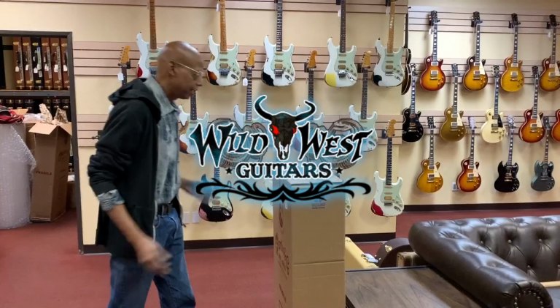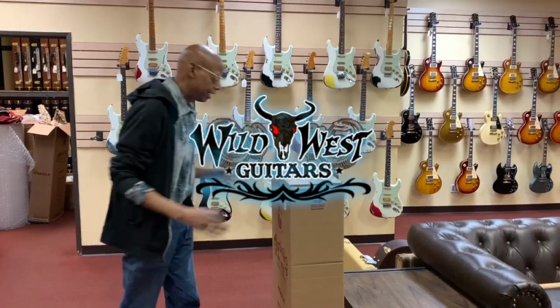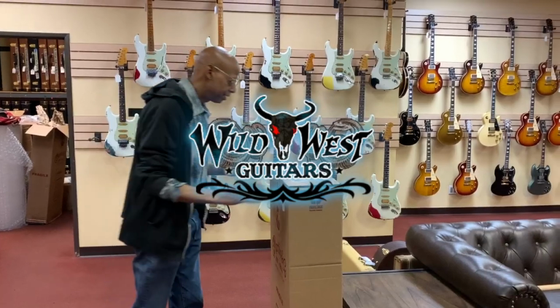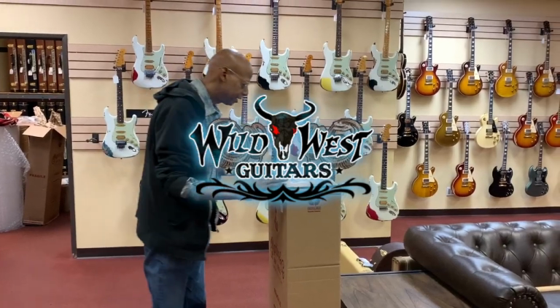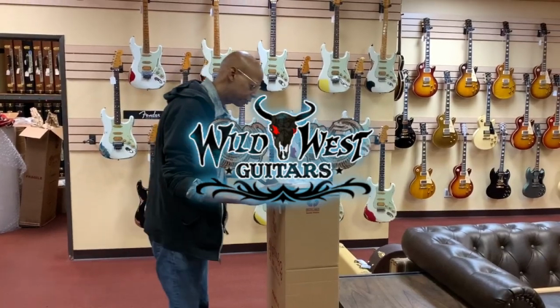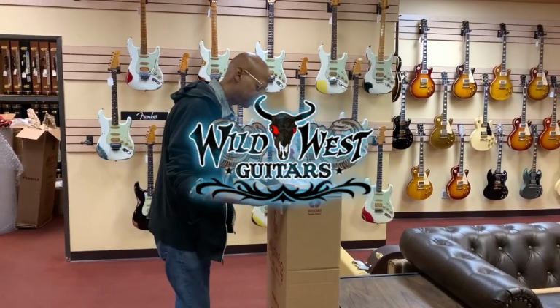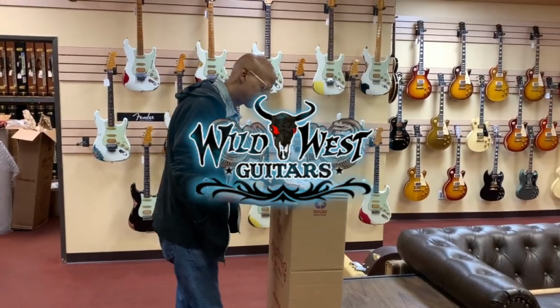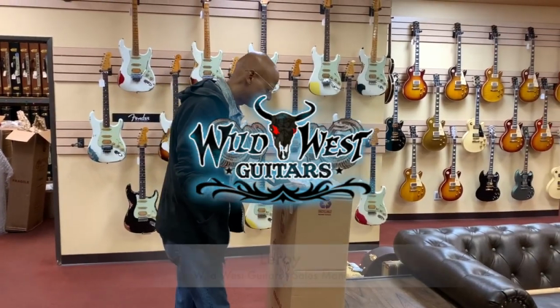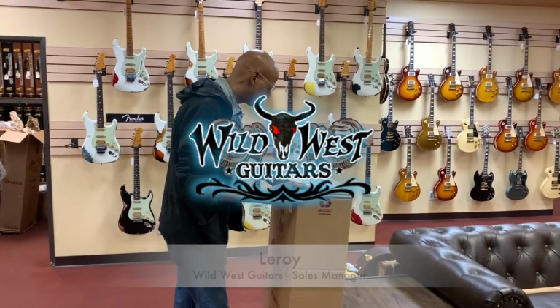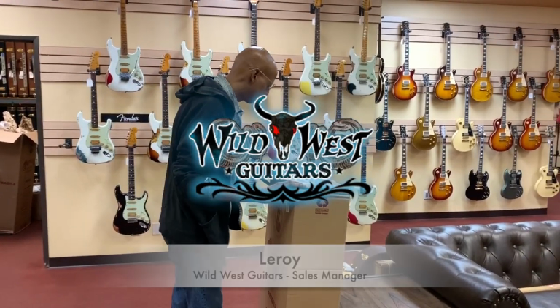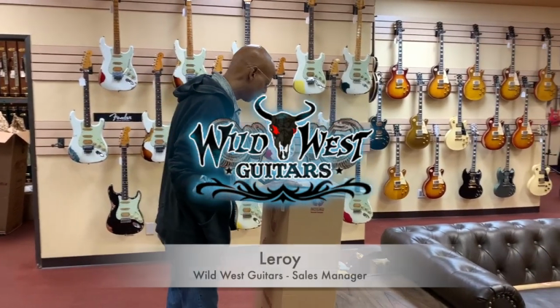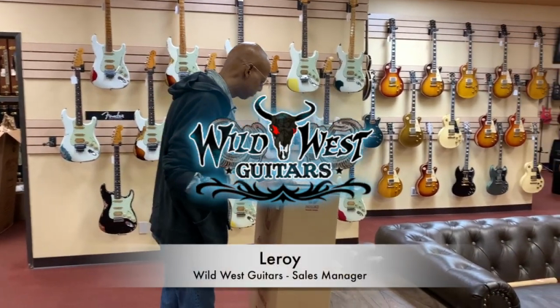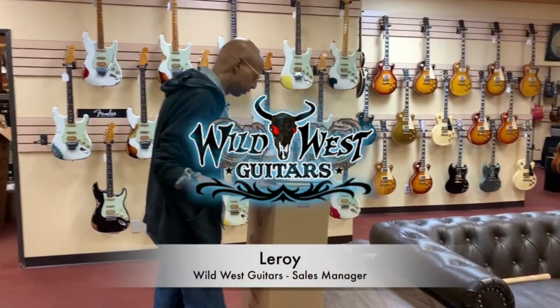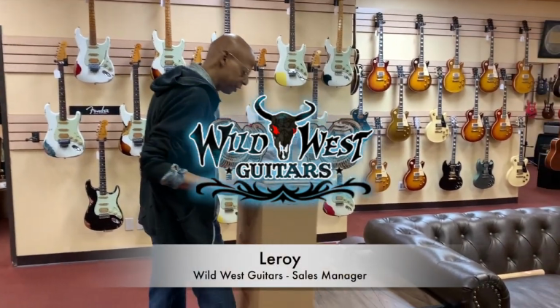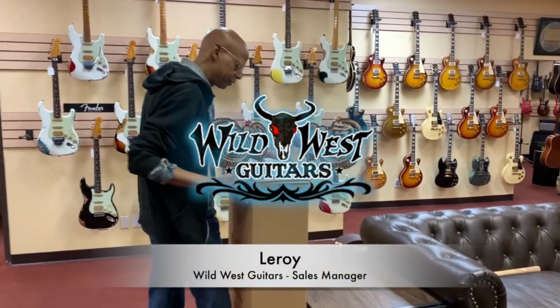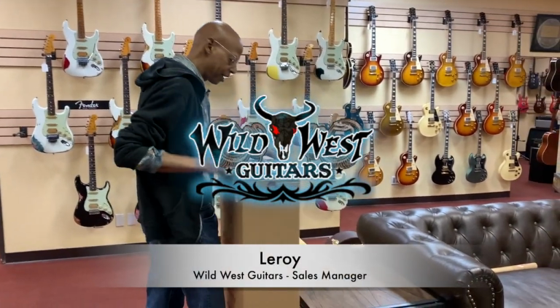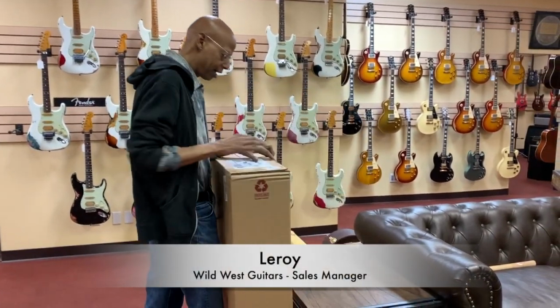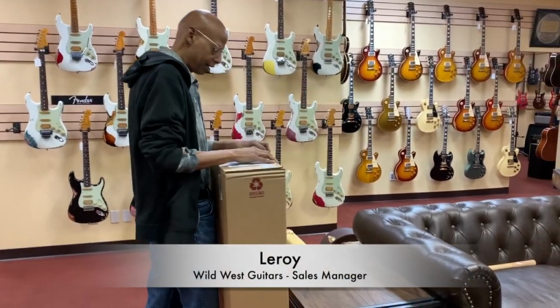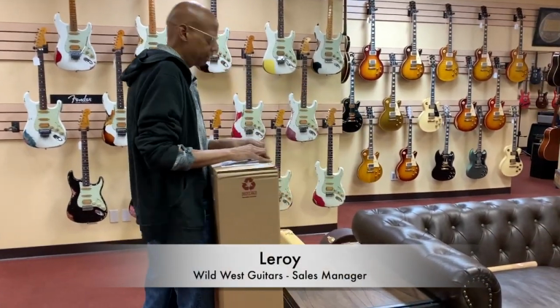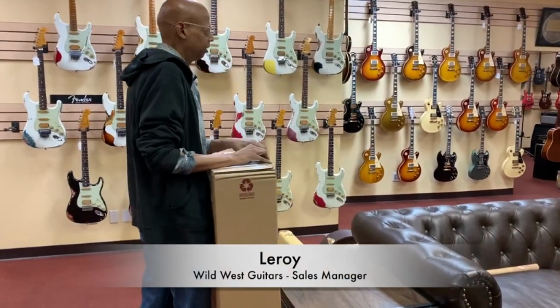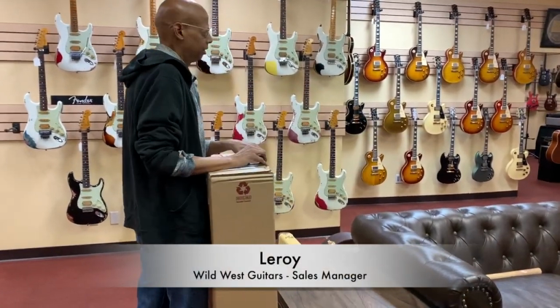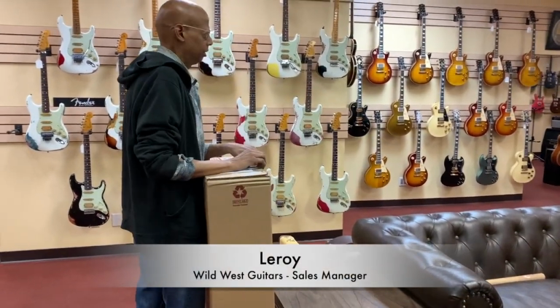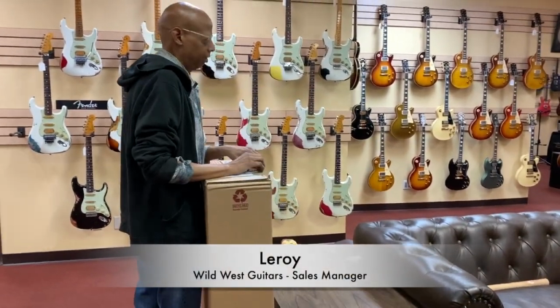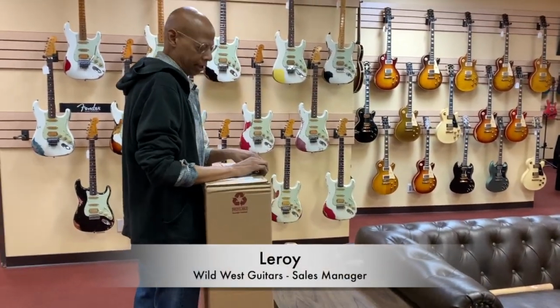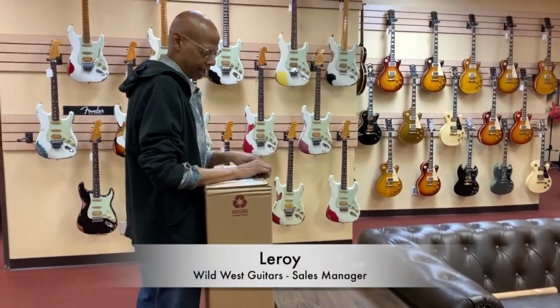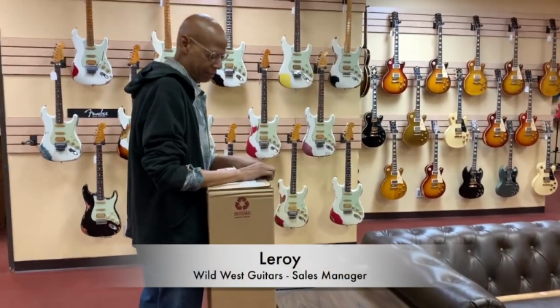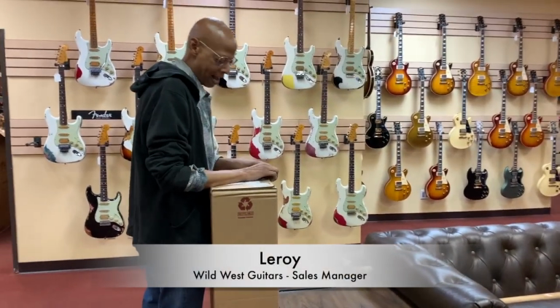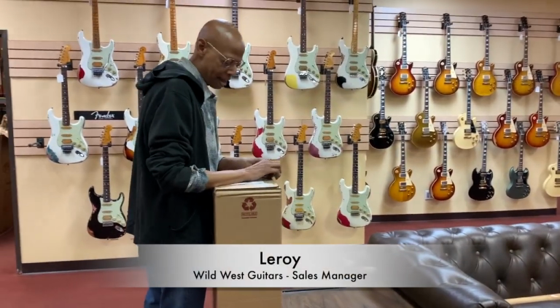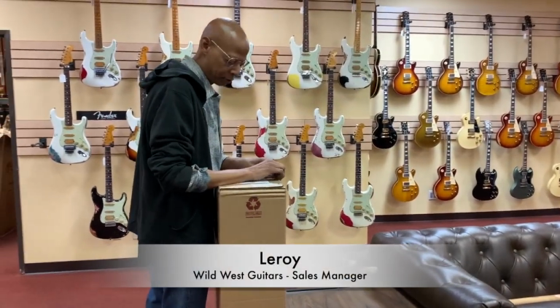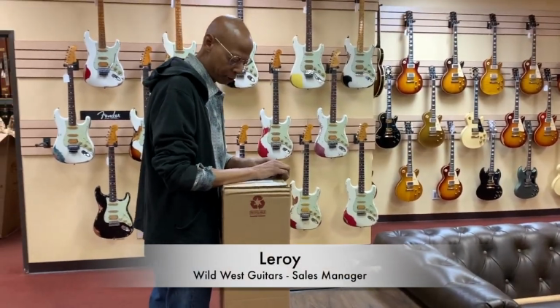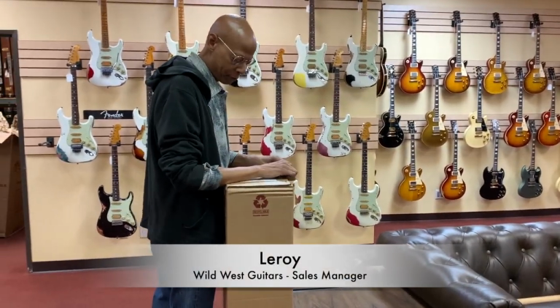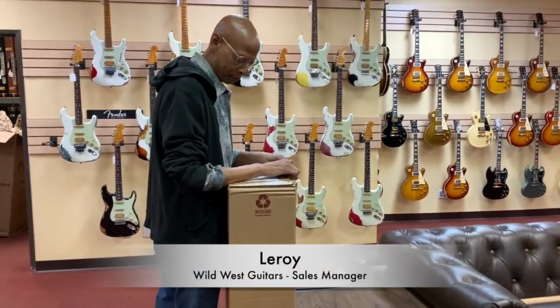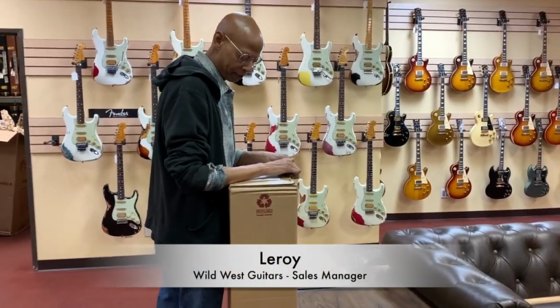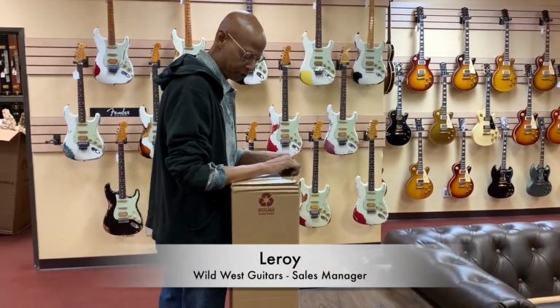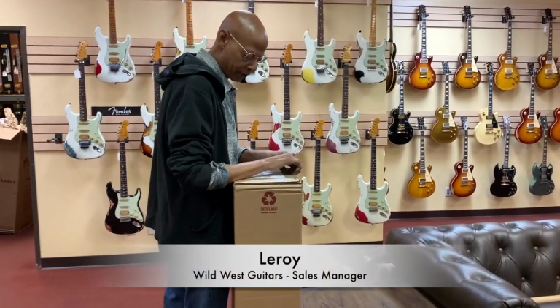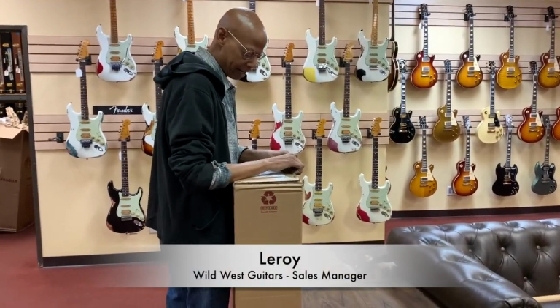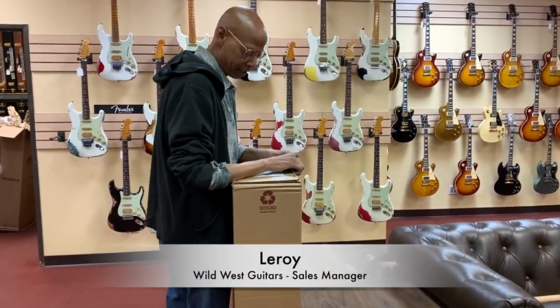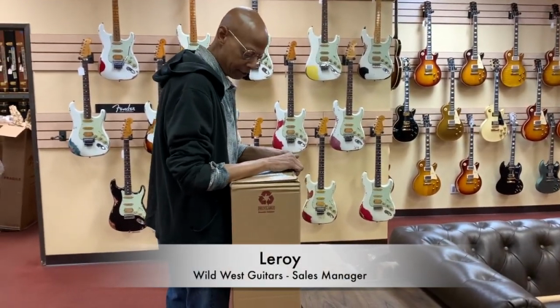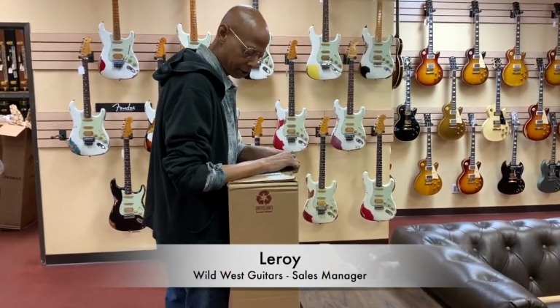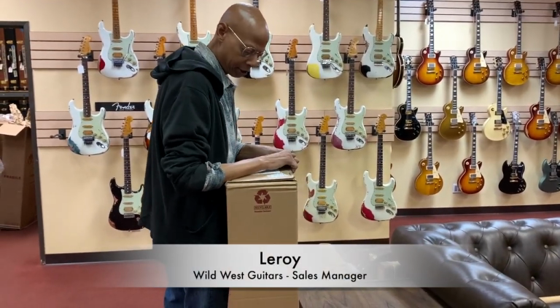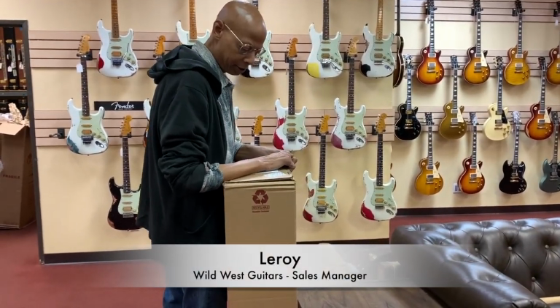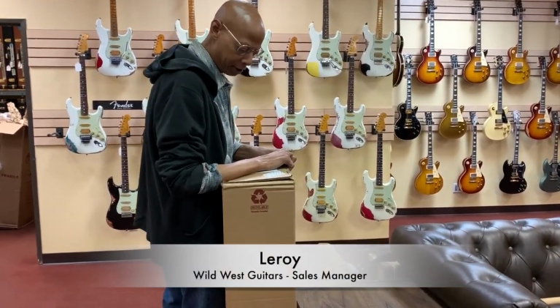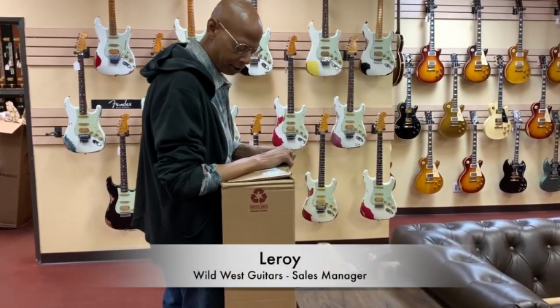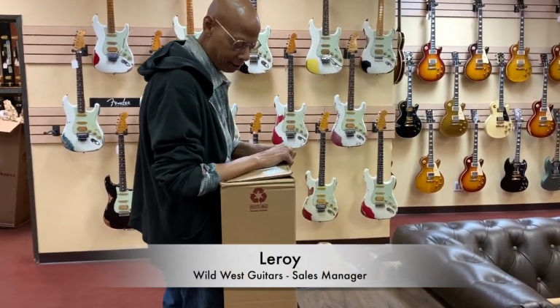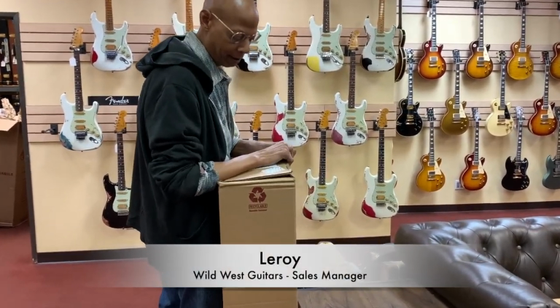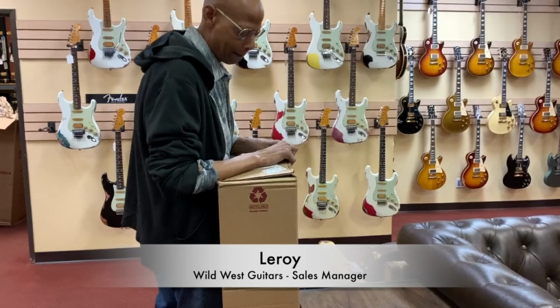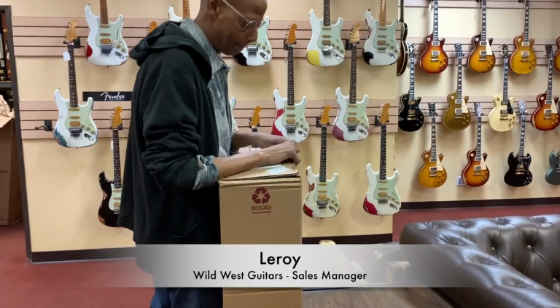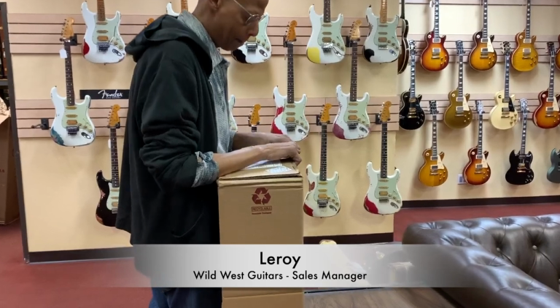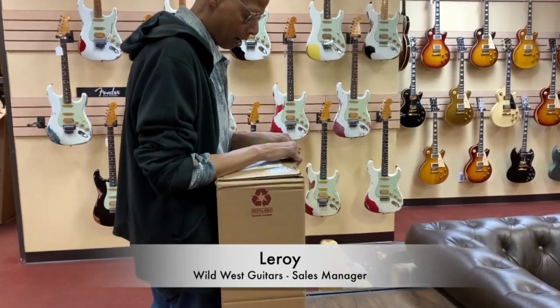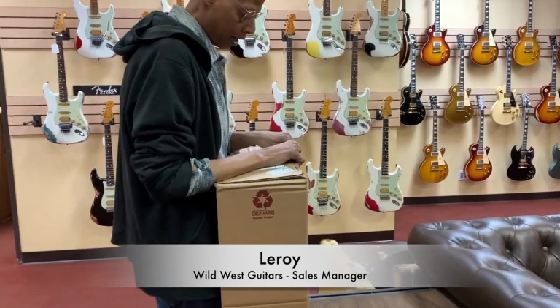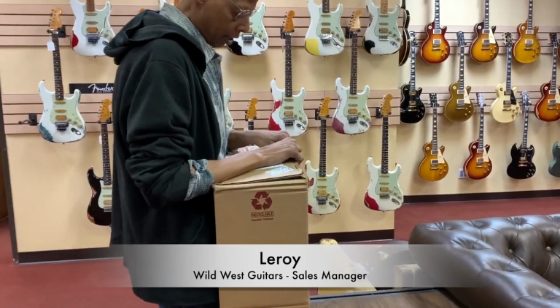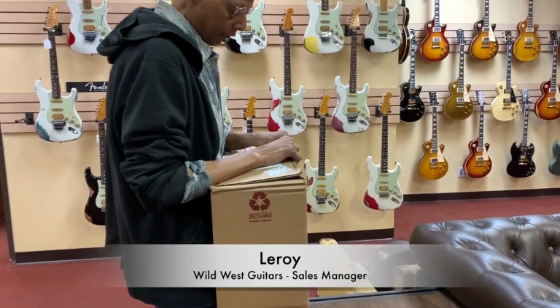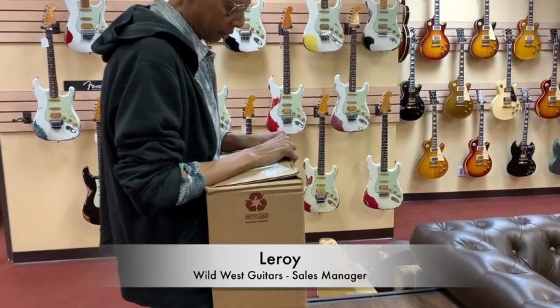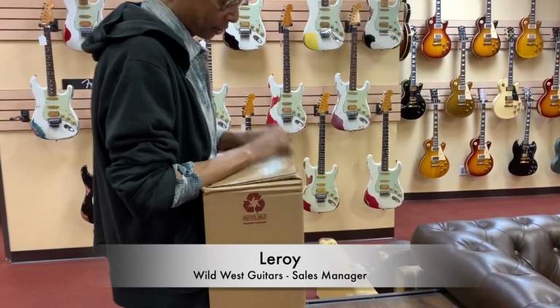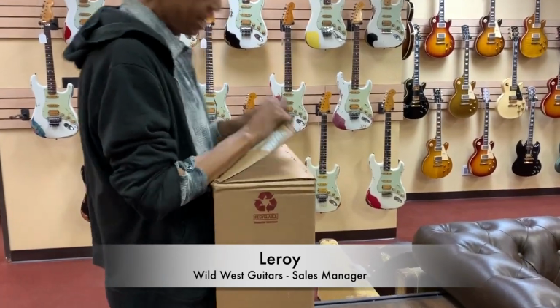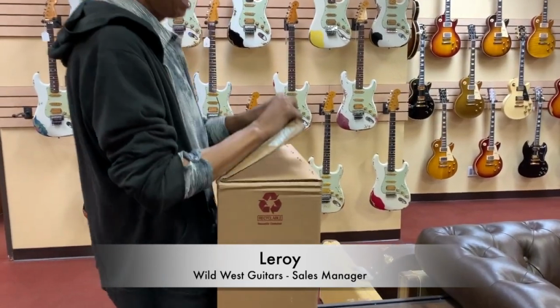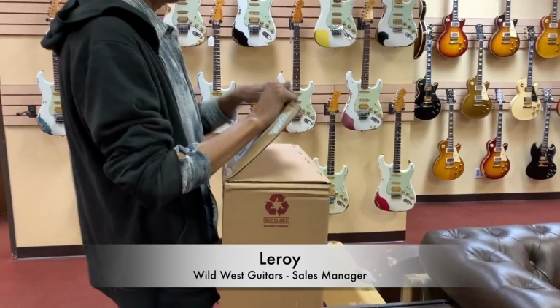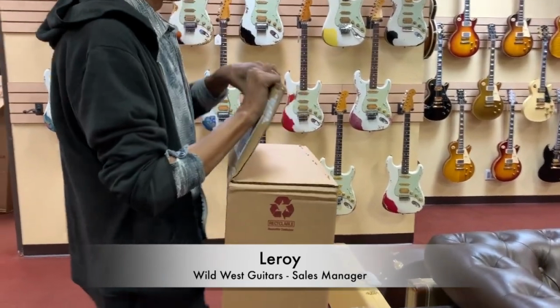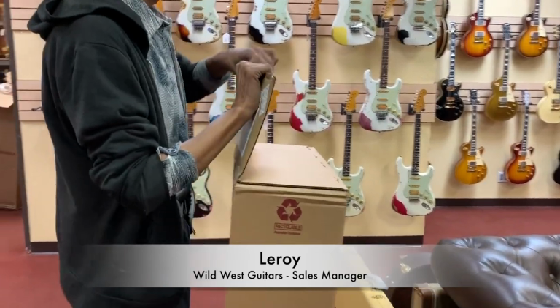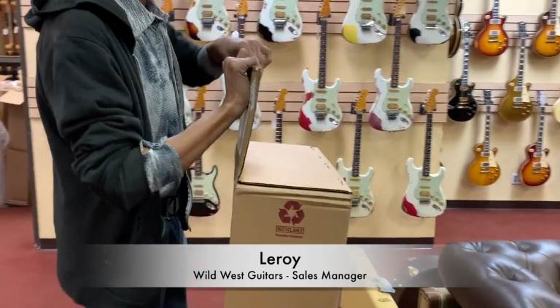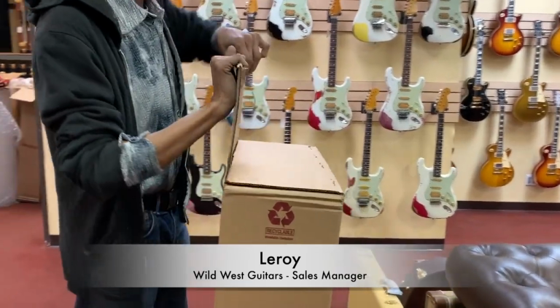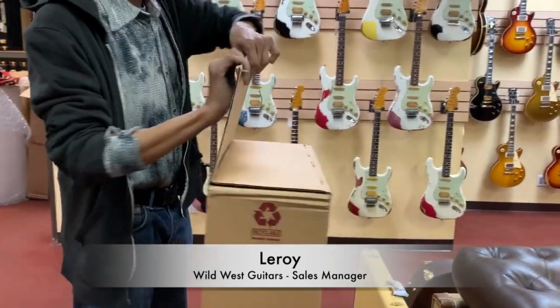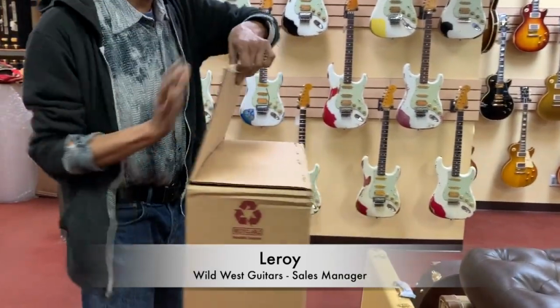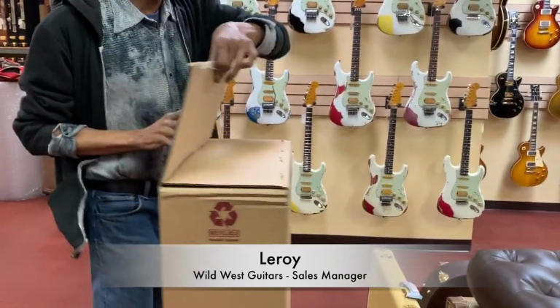And here's something from our friends in Nazareth, Pennsylvania. The good C.F. Martin company.